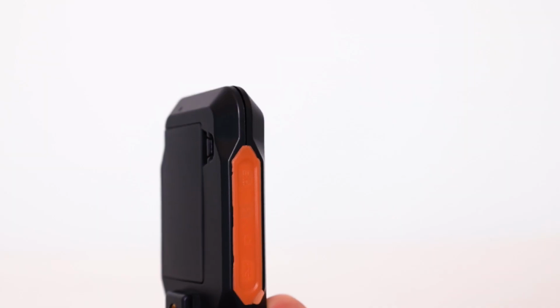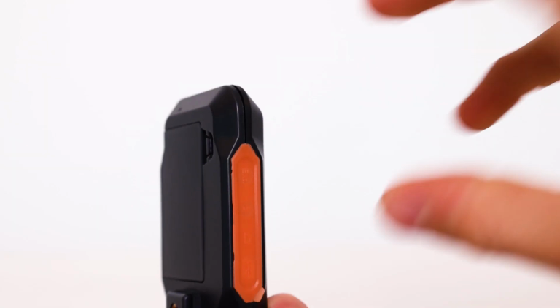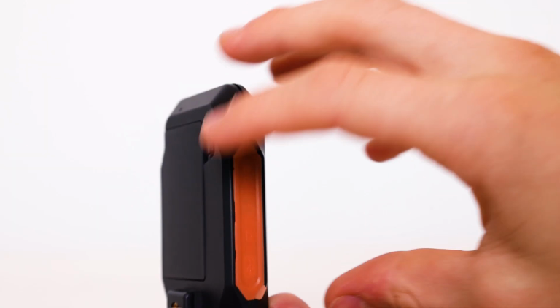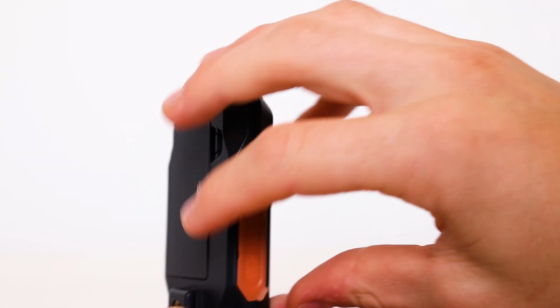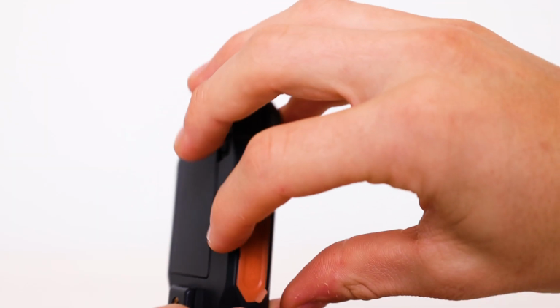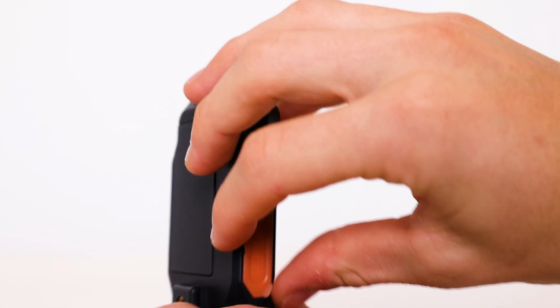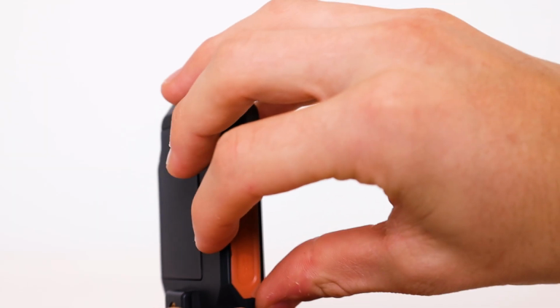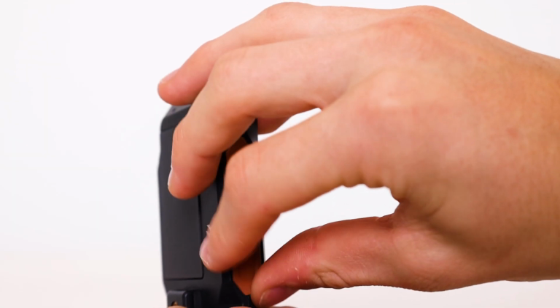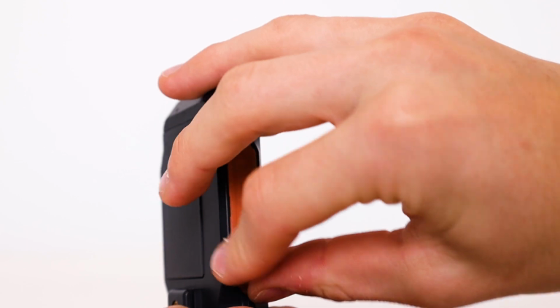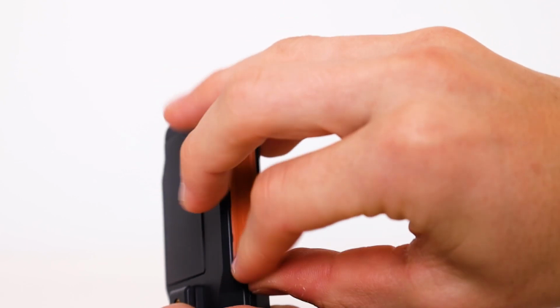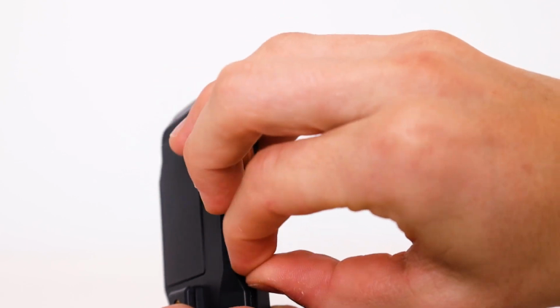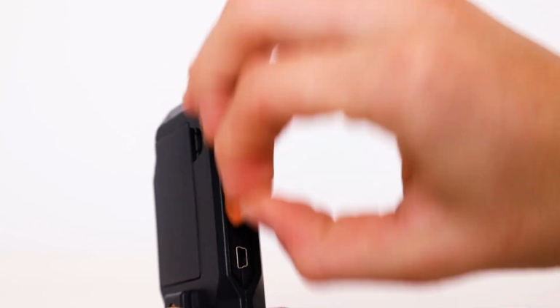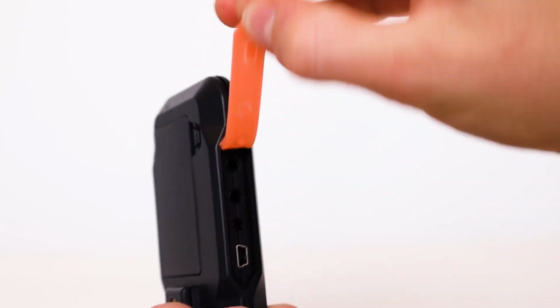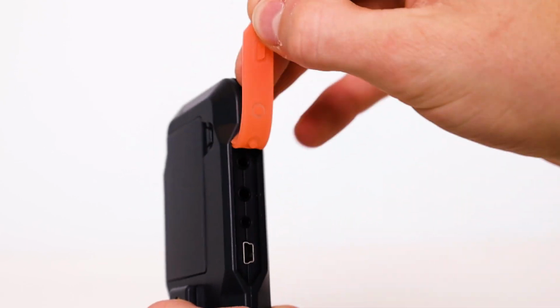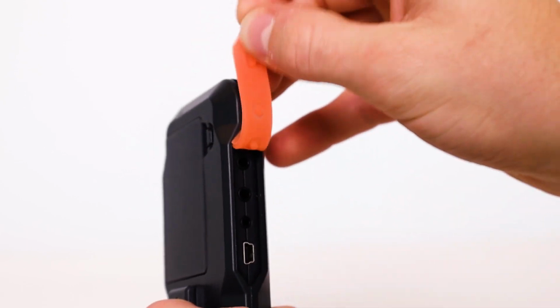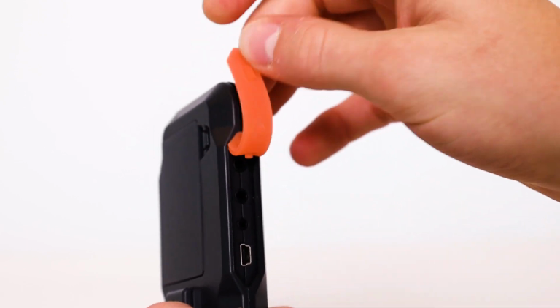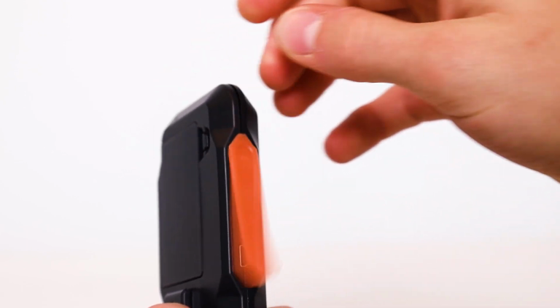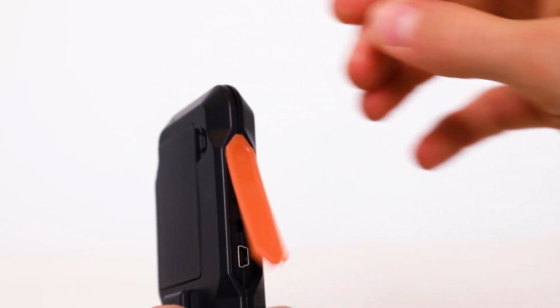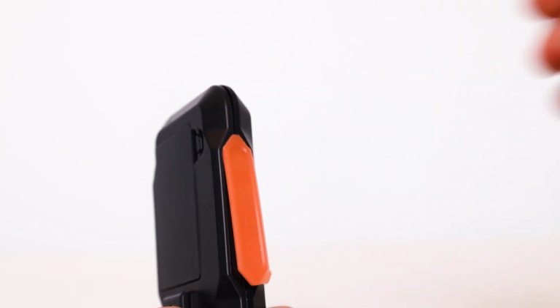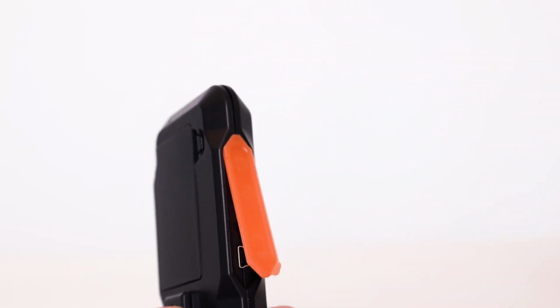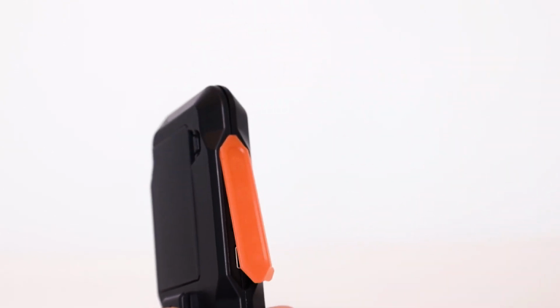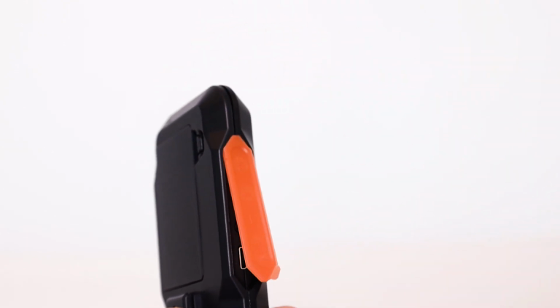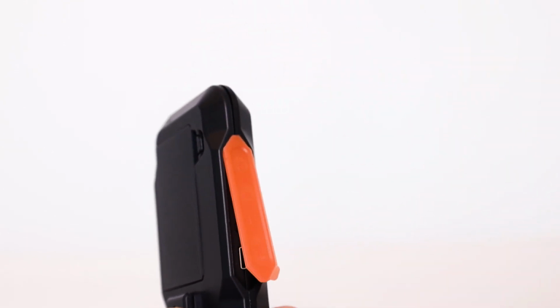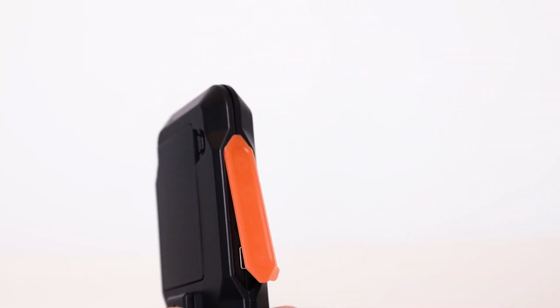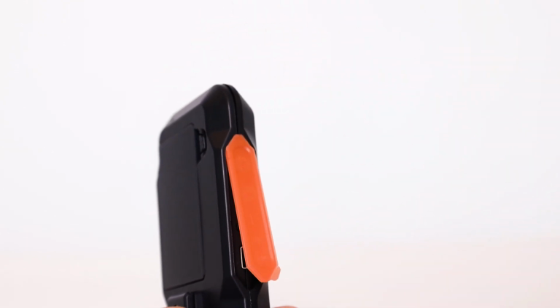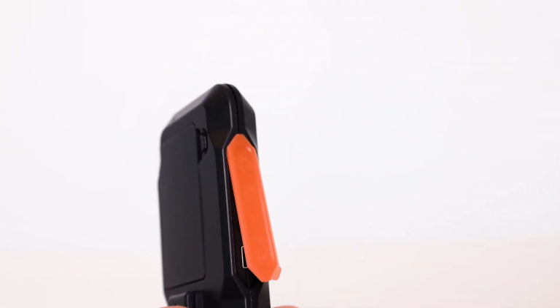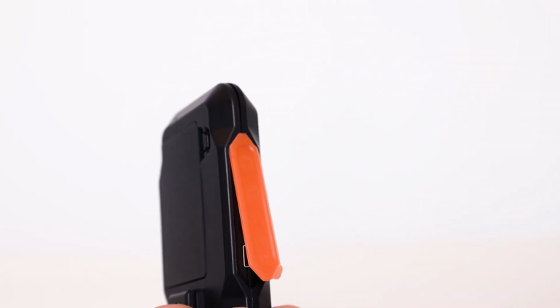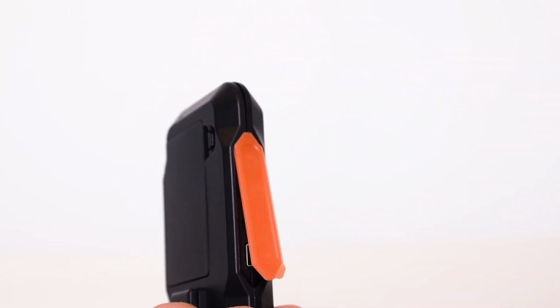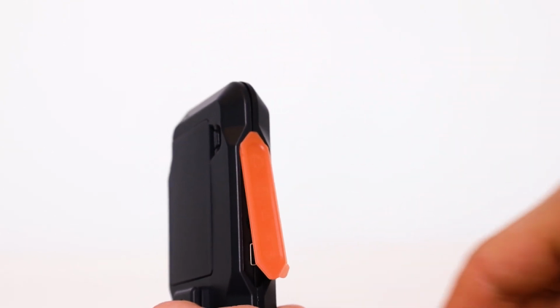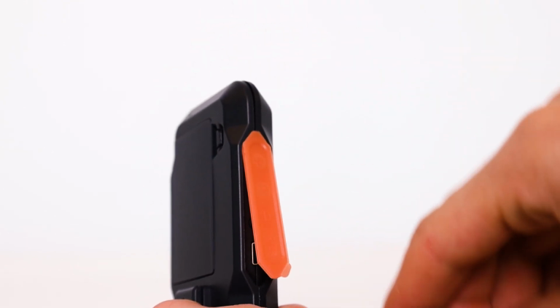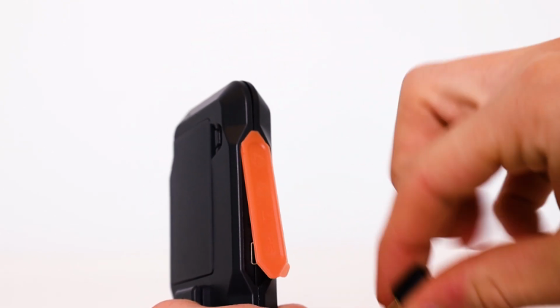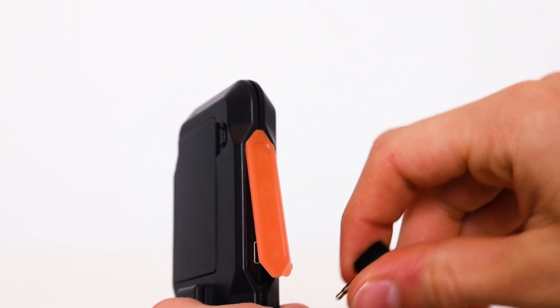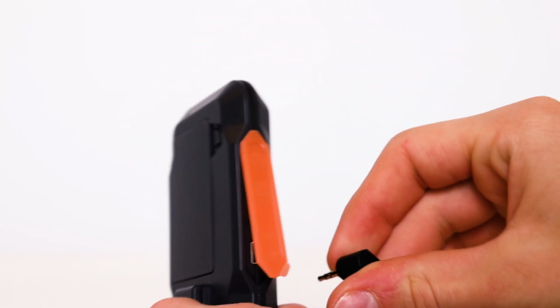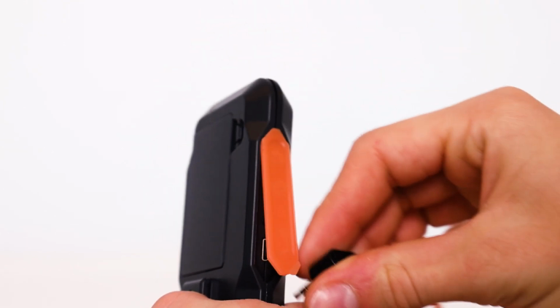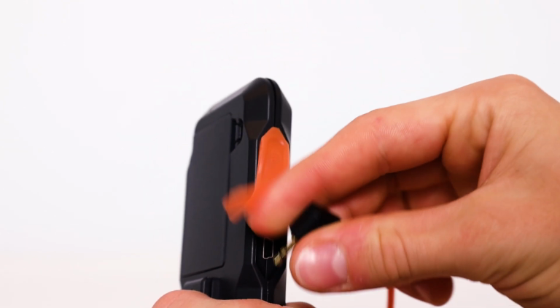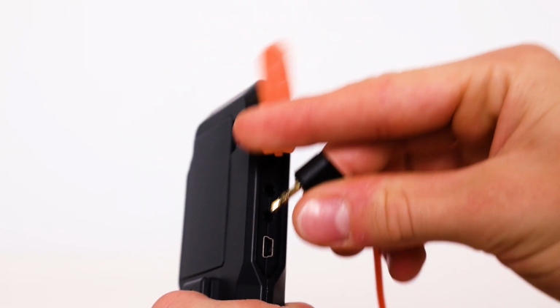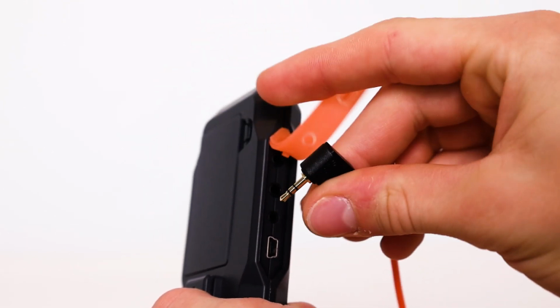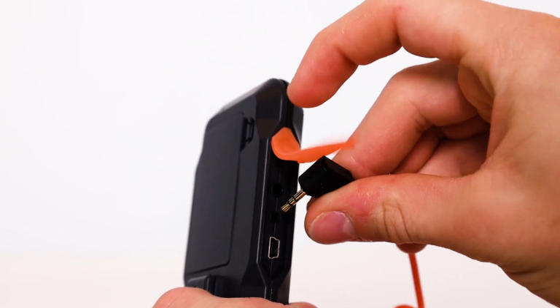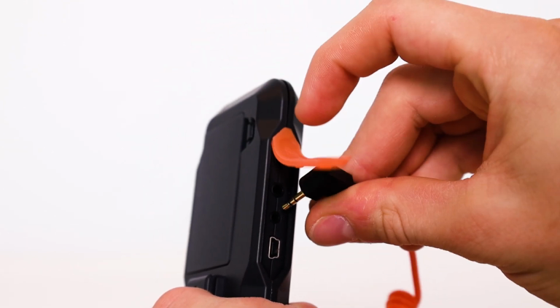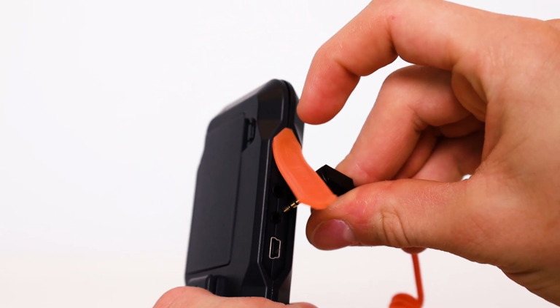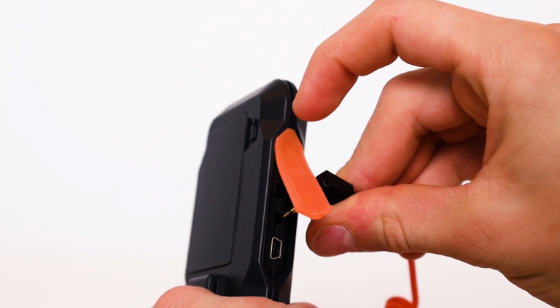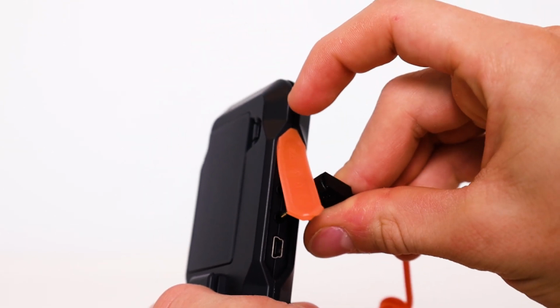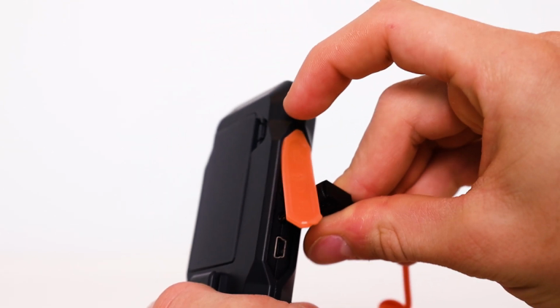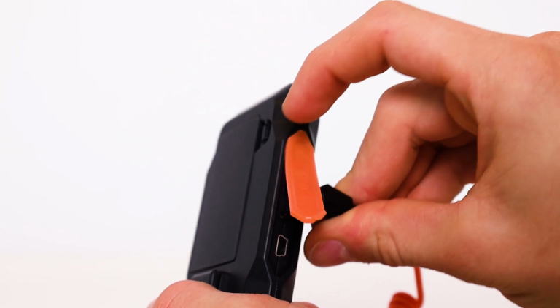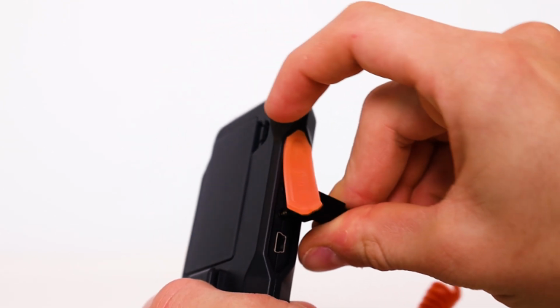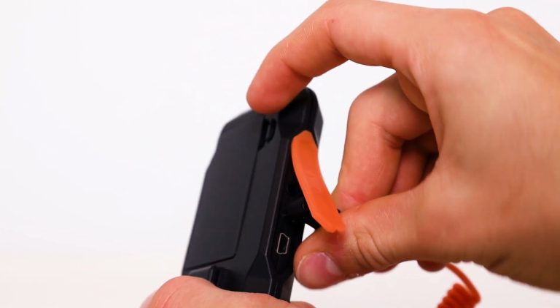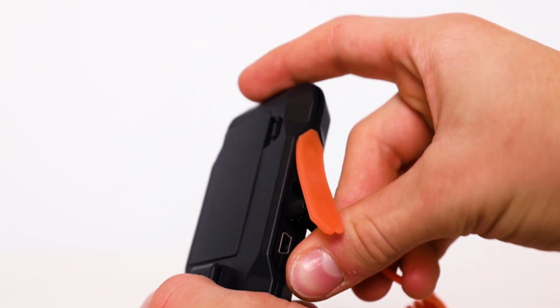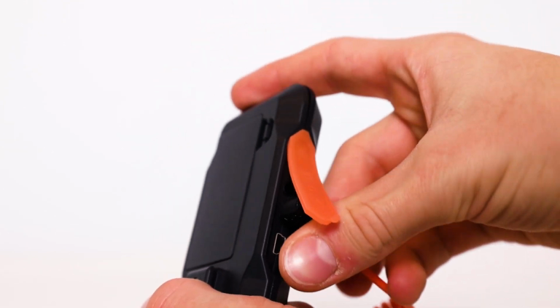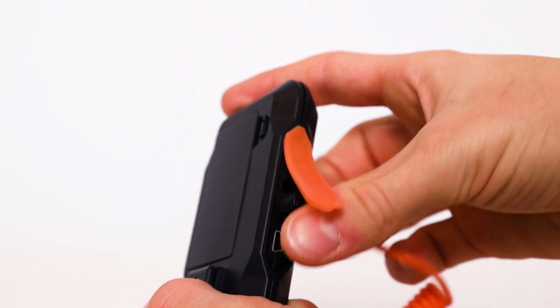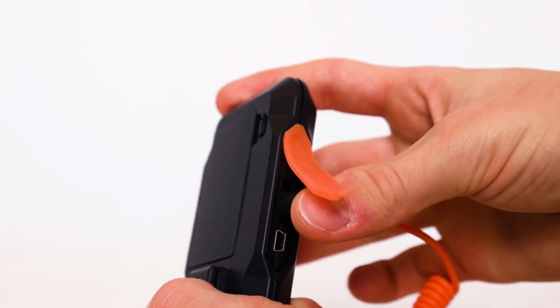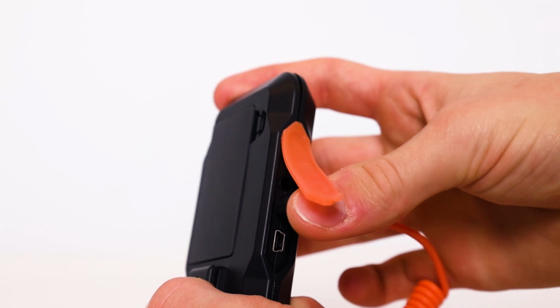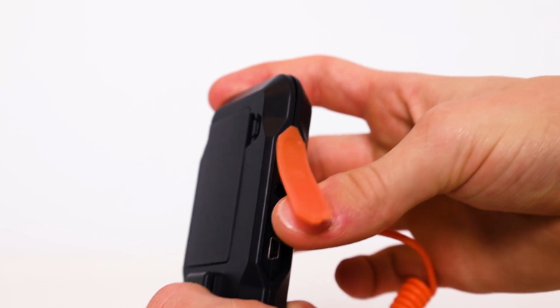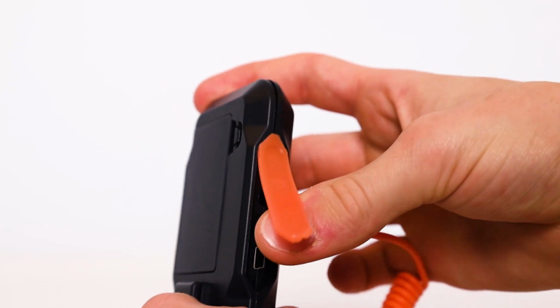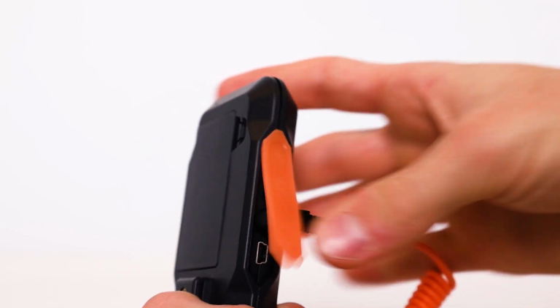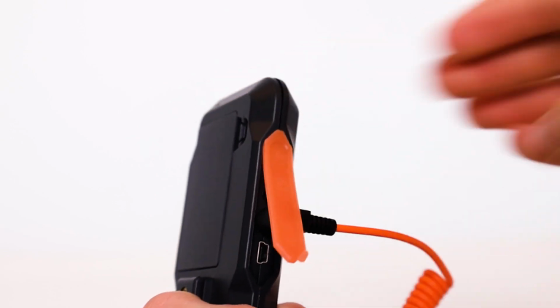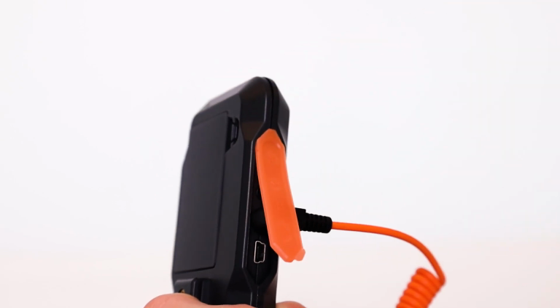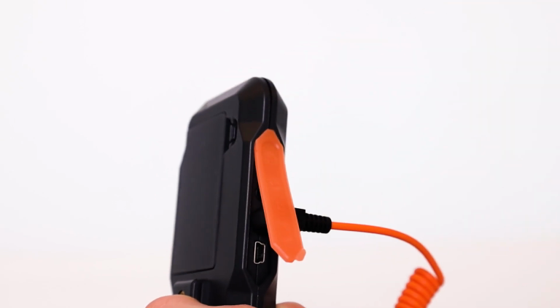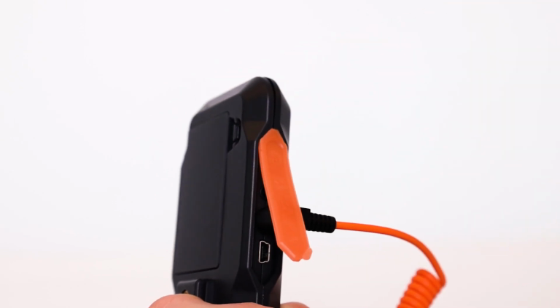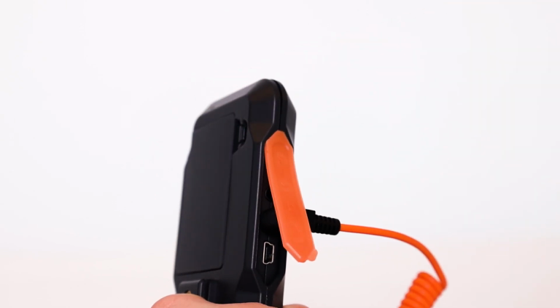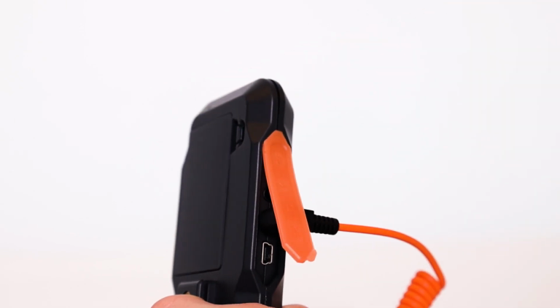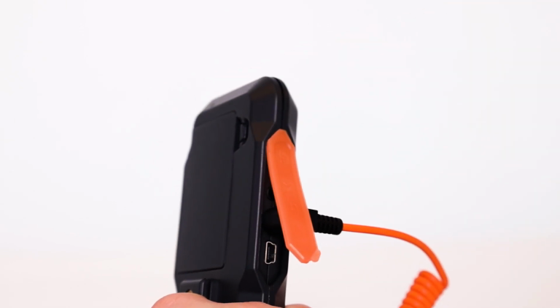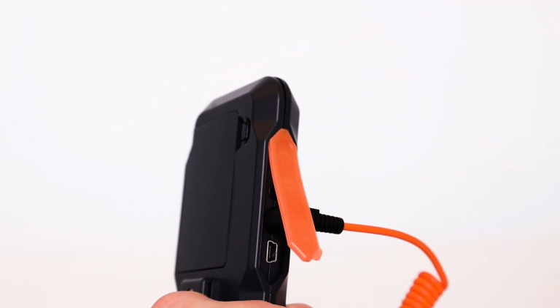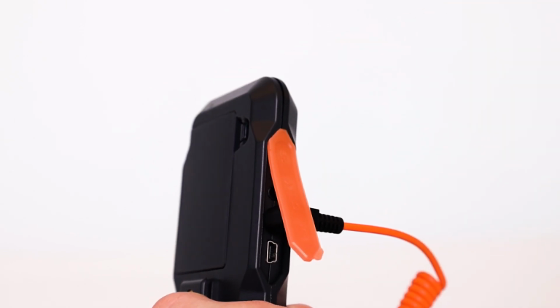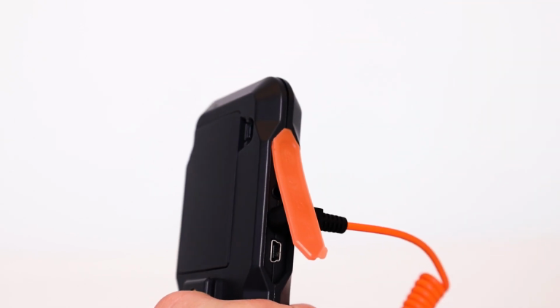To connect the Smart Trigger to your camera, you need the right connection cable. You can find the correct cable through the cable selector on our website.